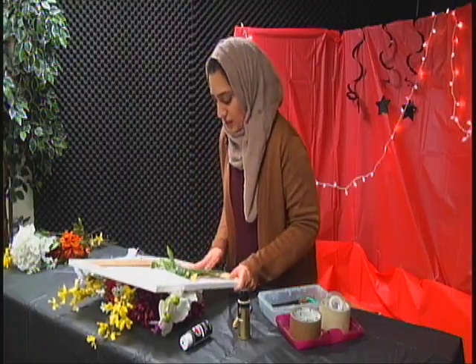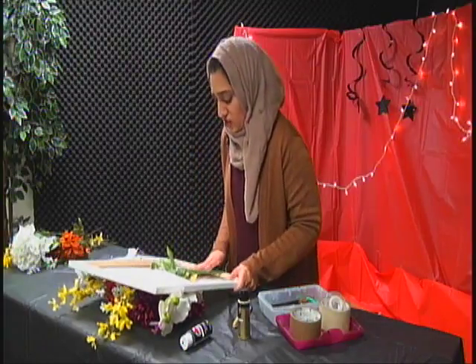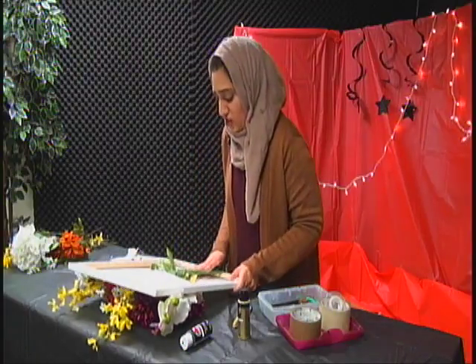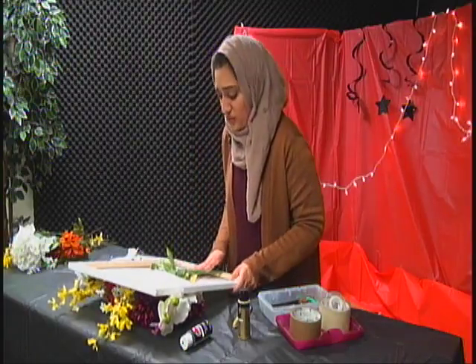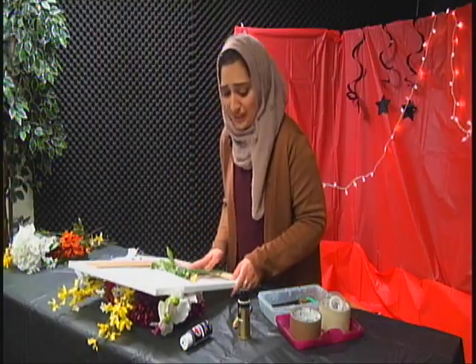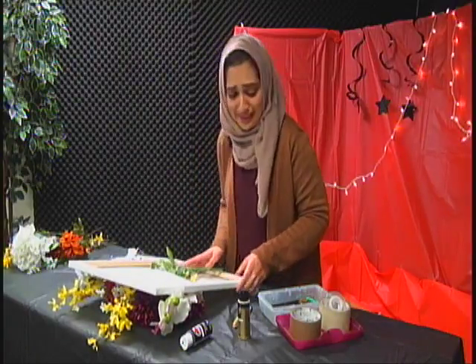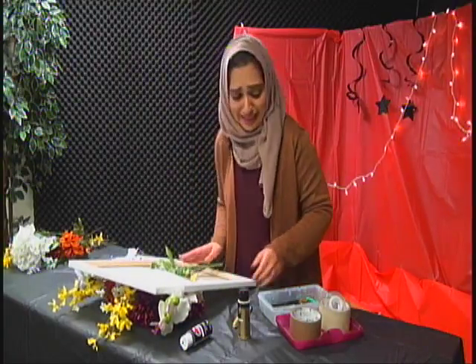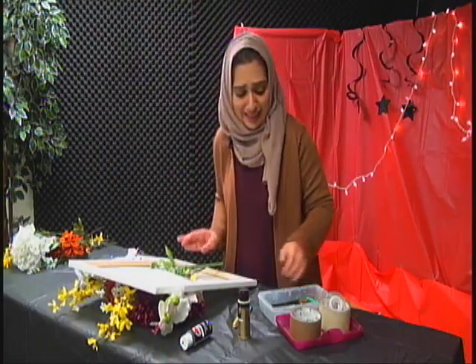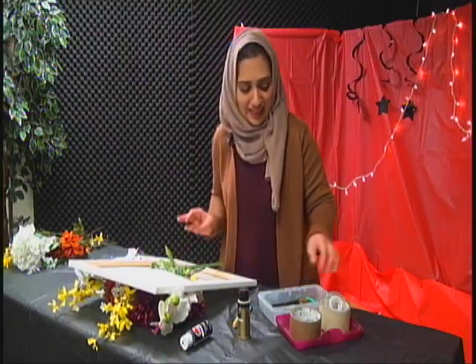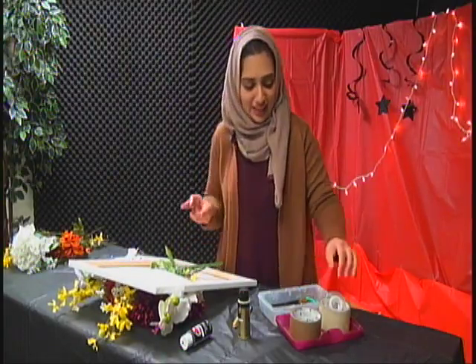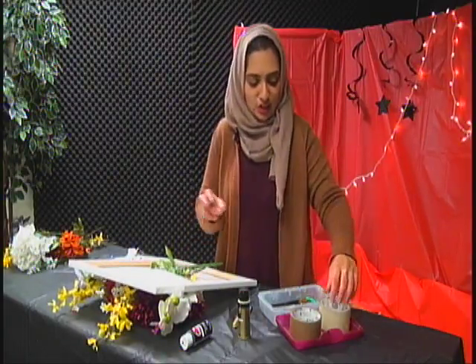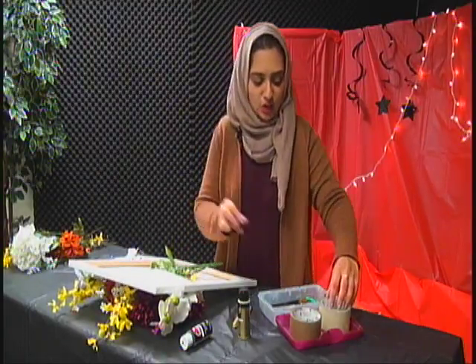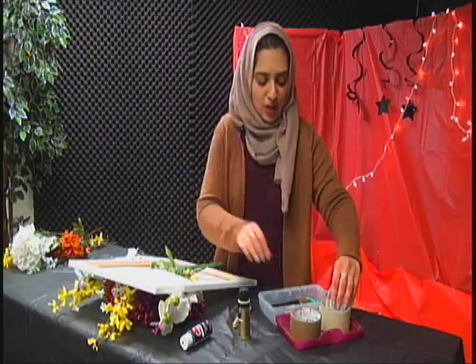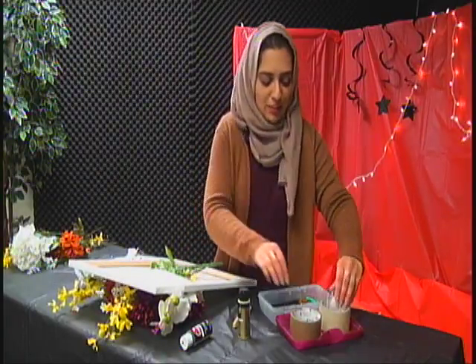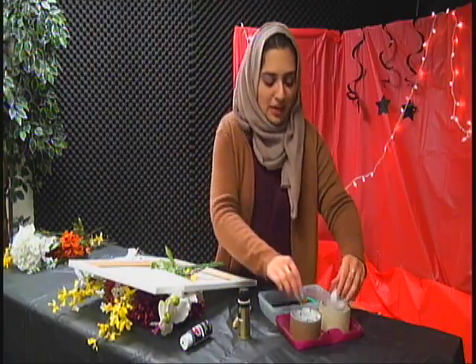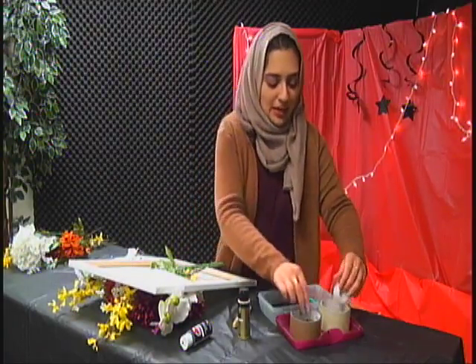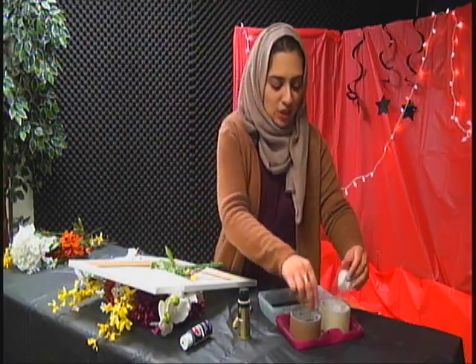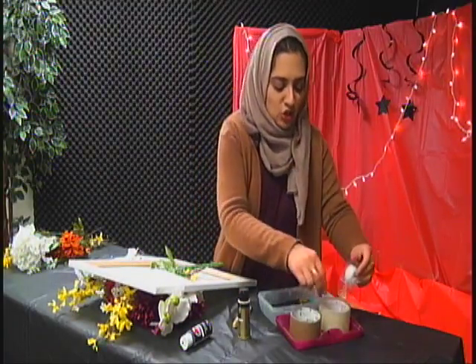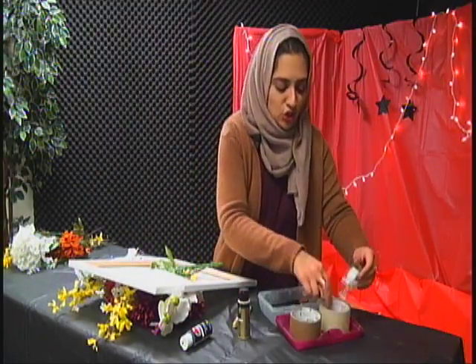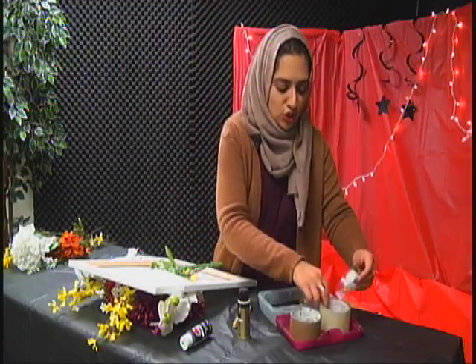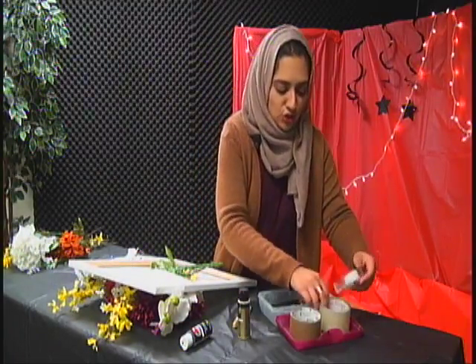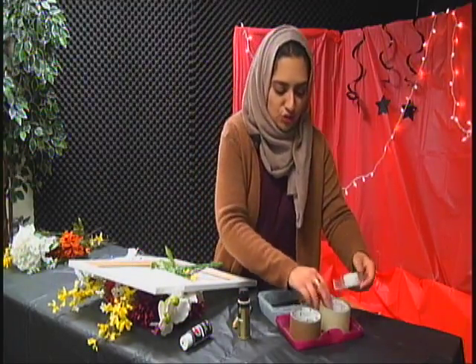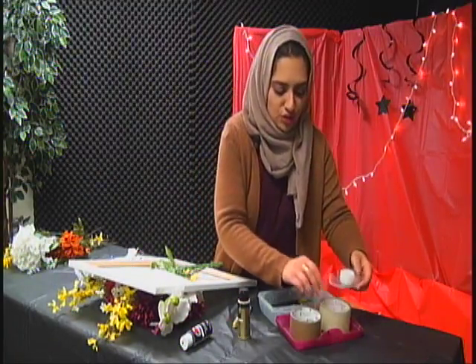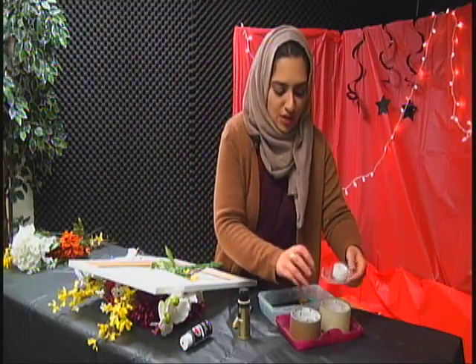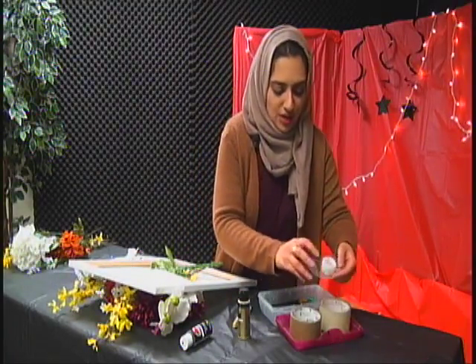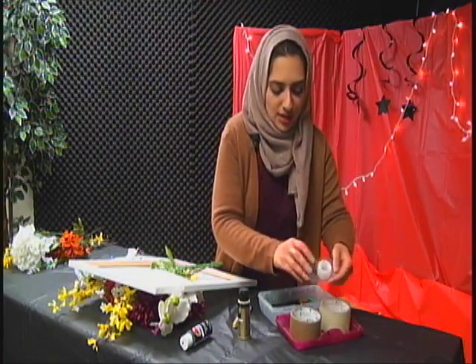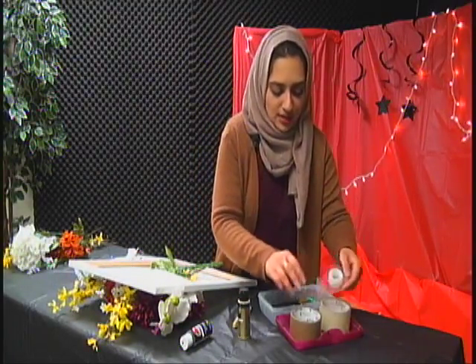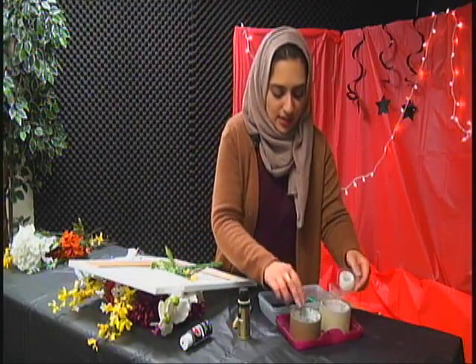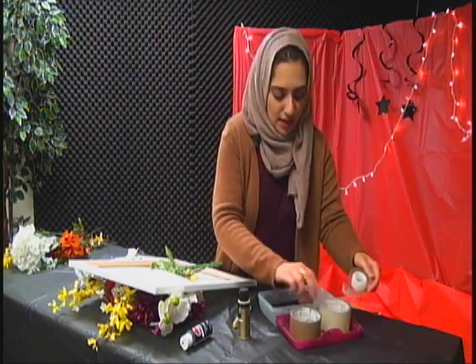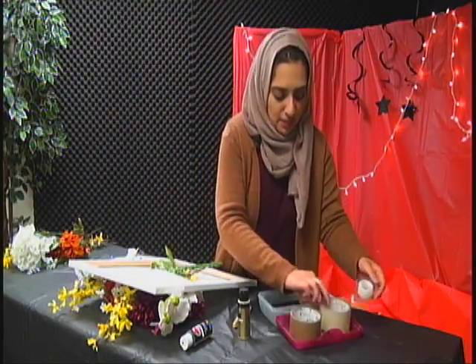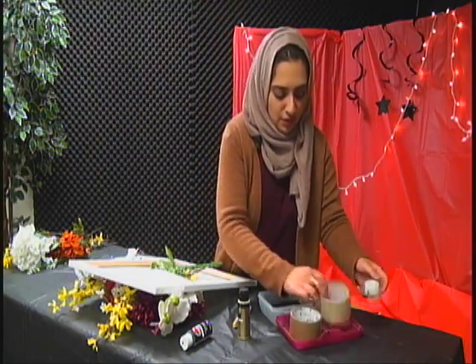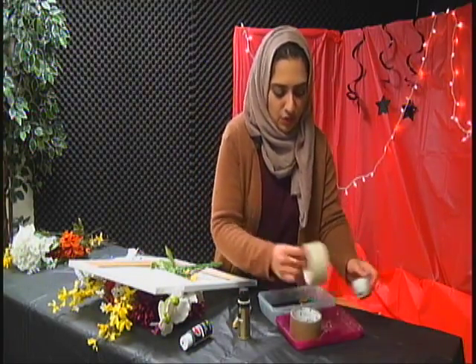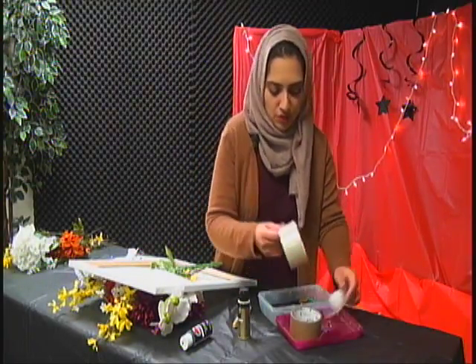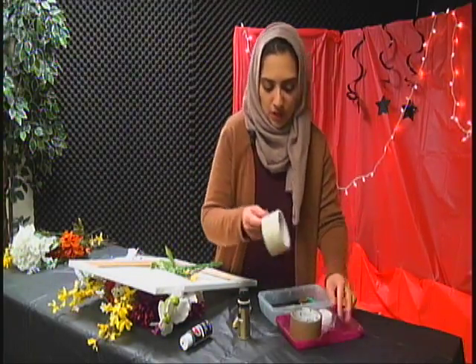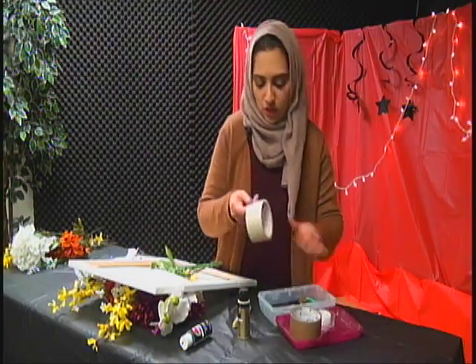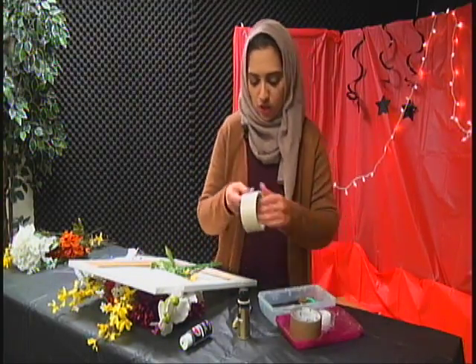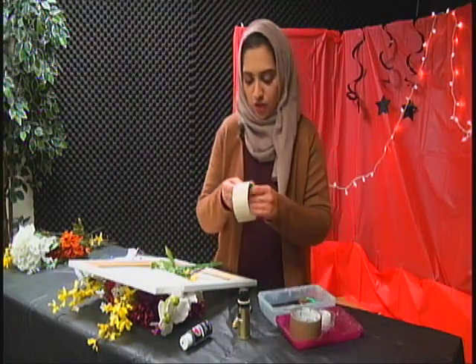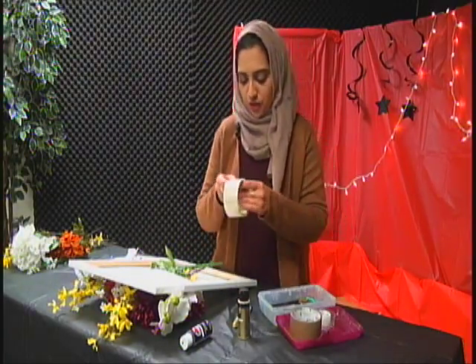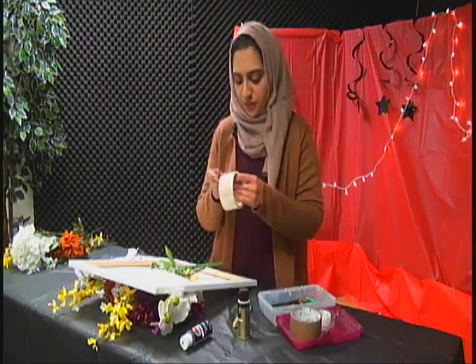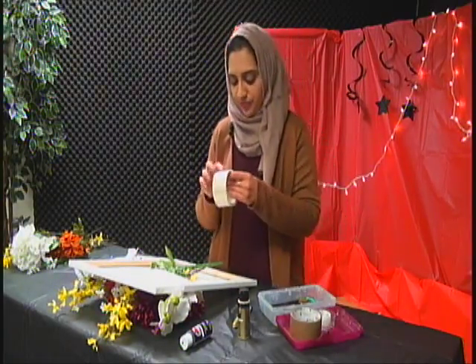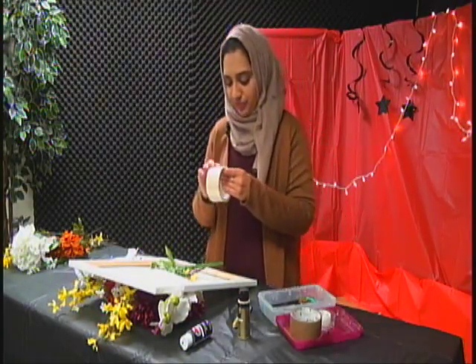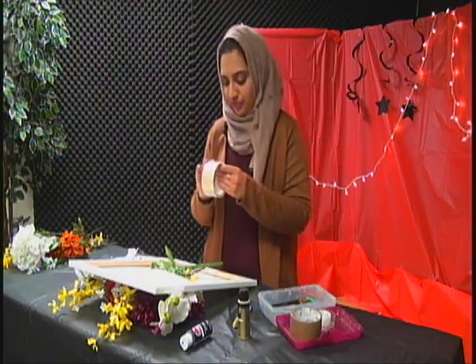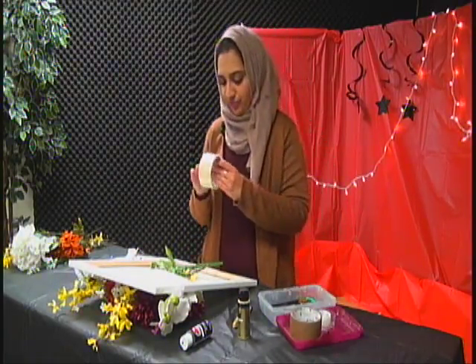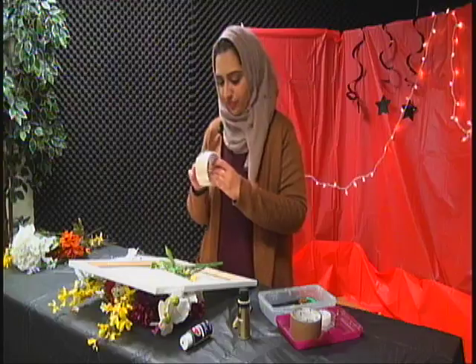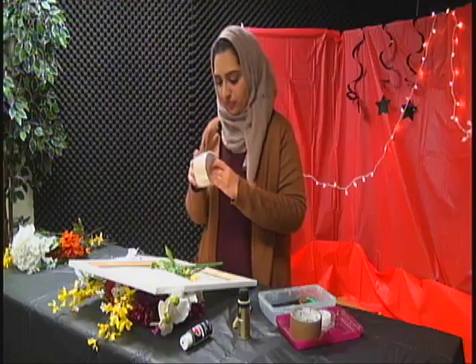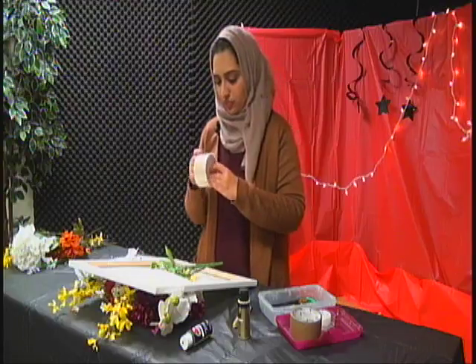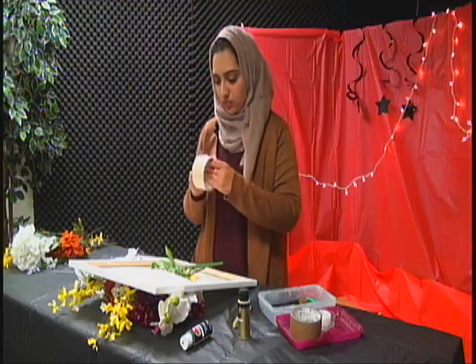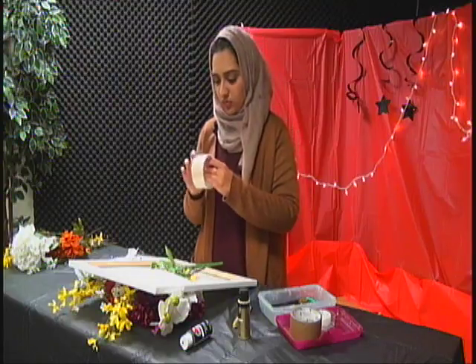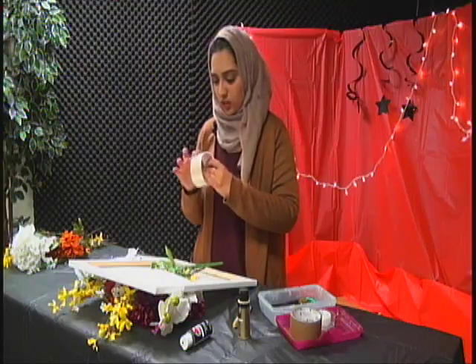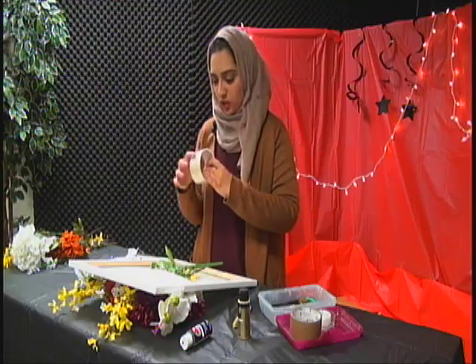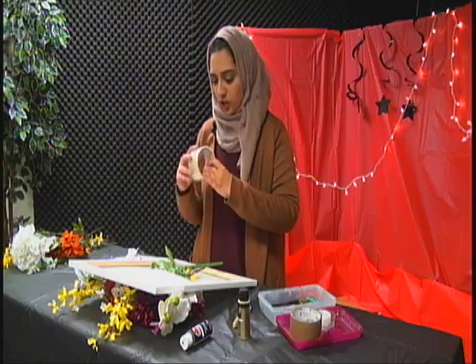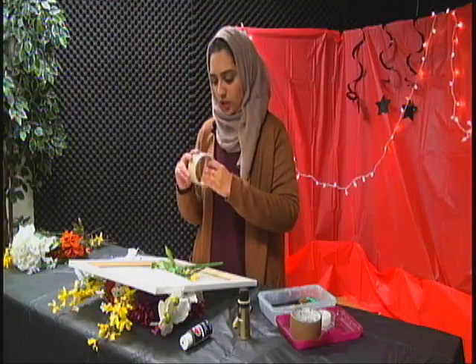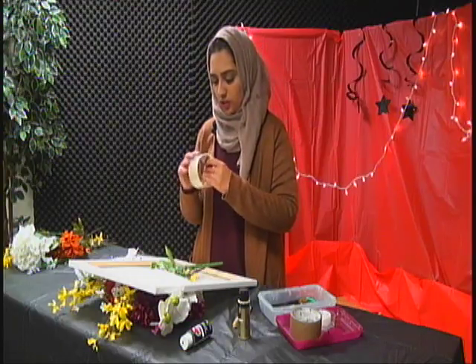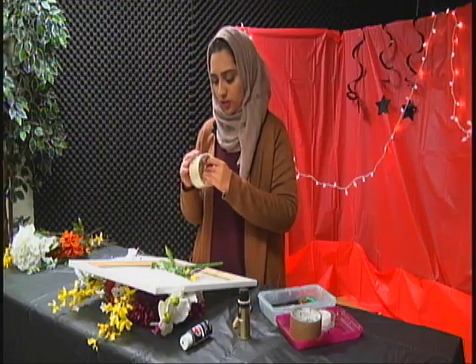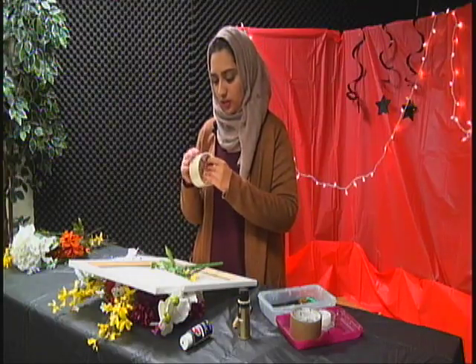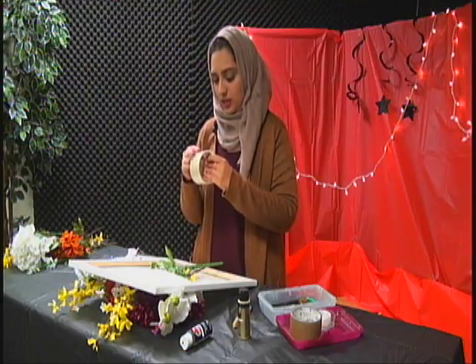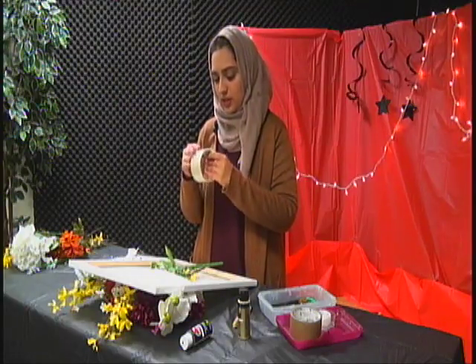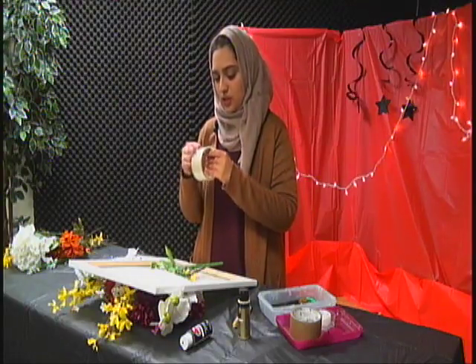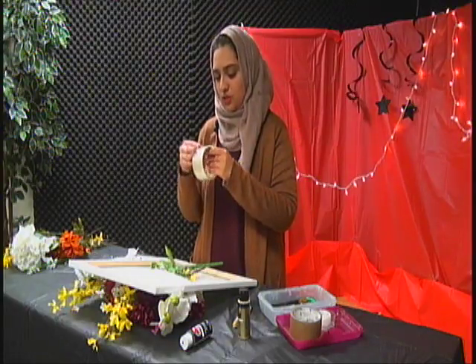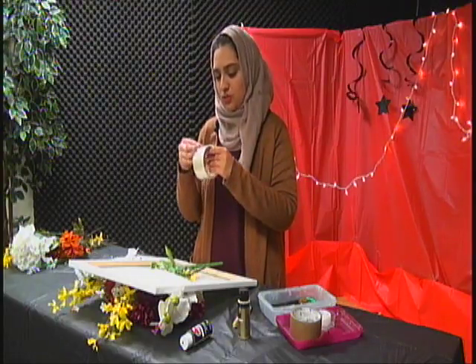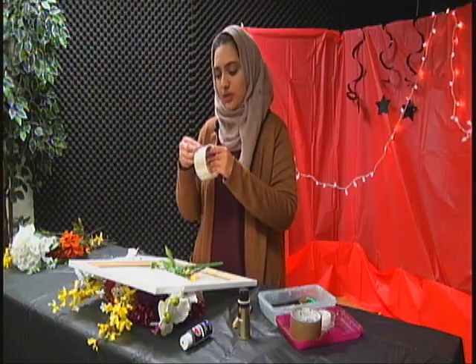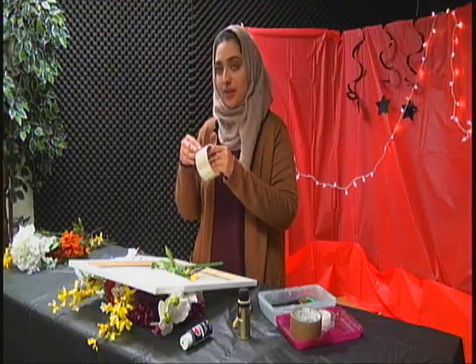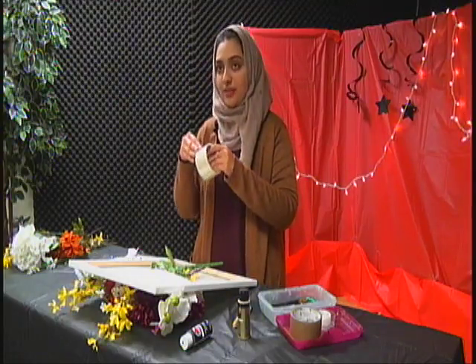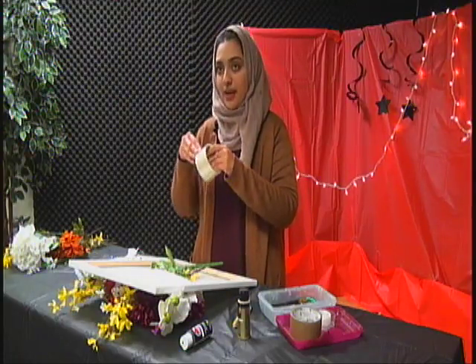It's not really staying down, so I guess you could use tape if you needed to just to save time.